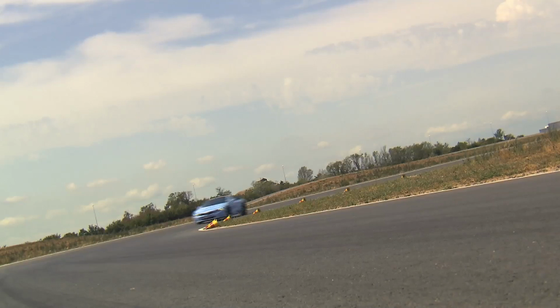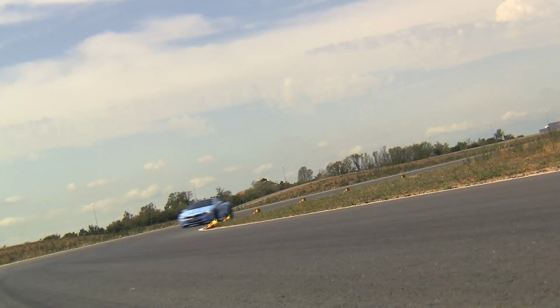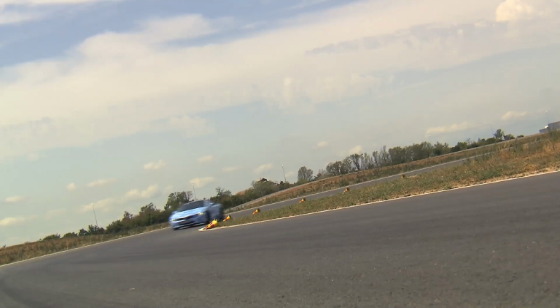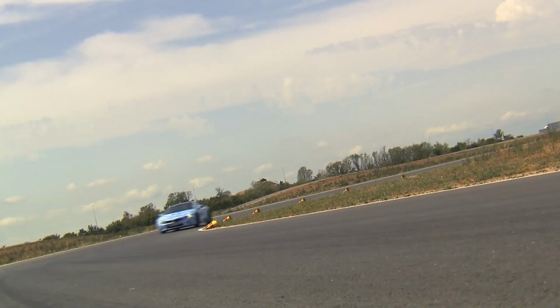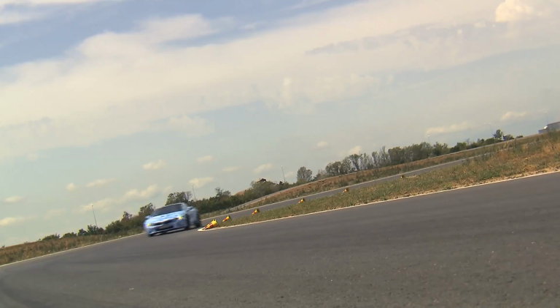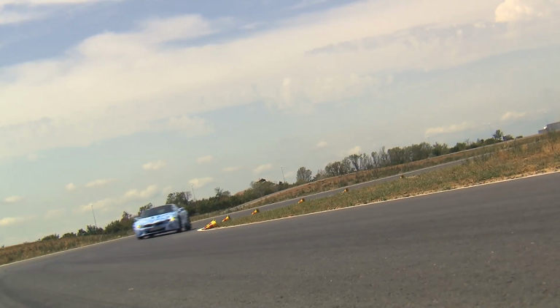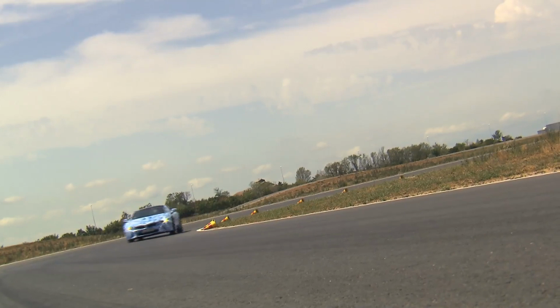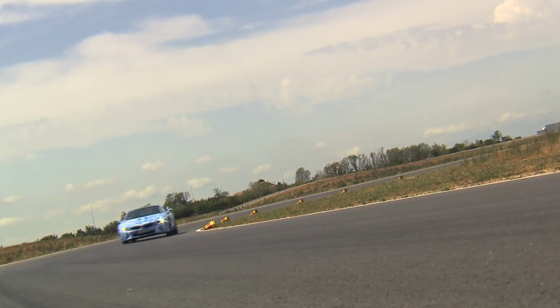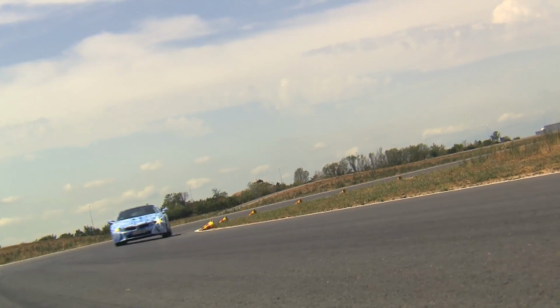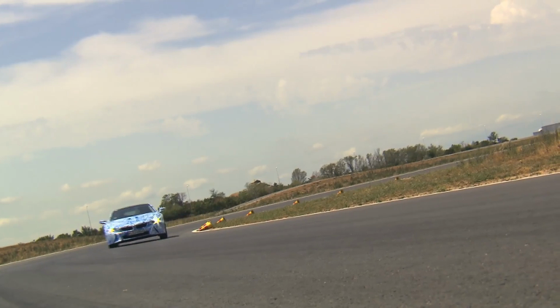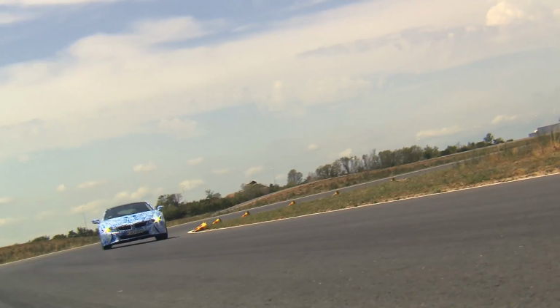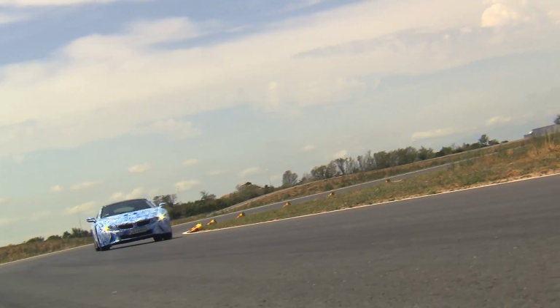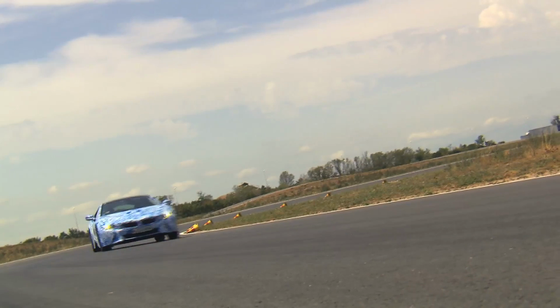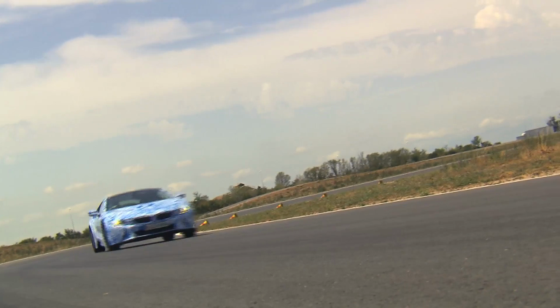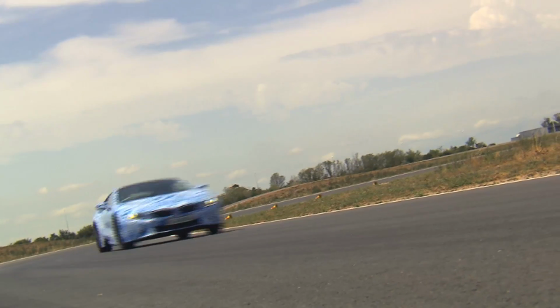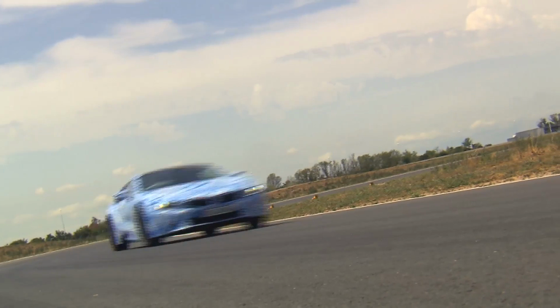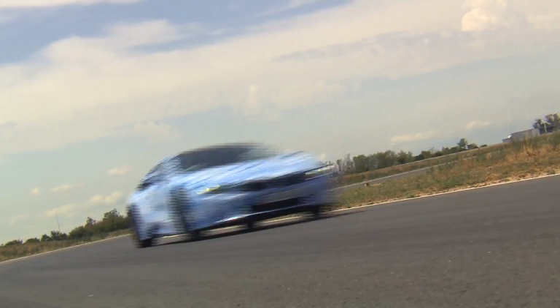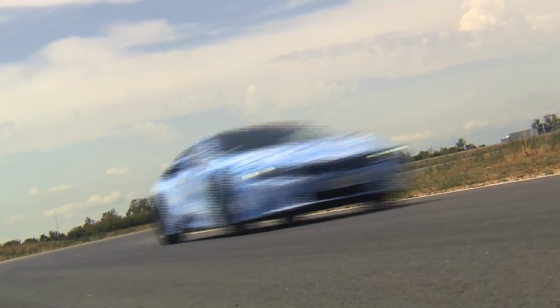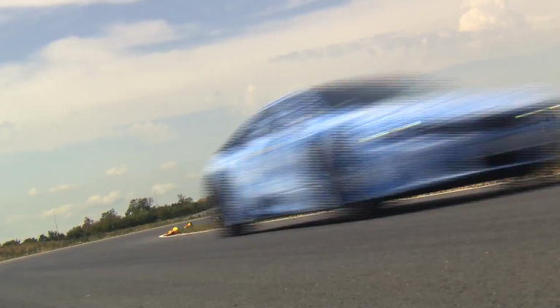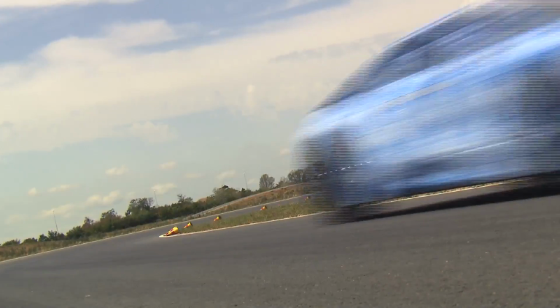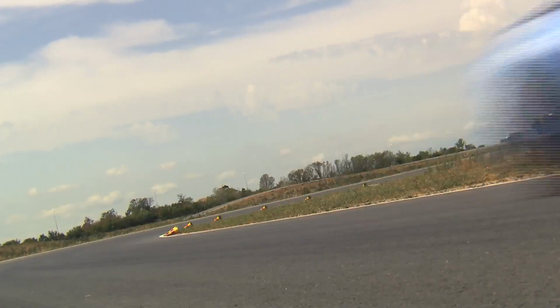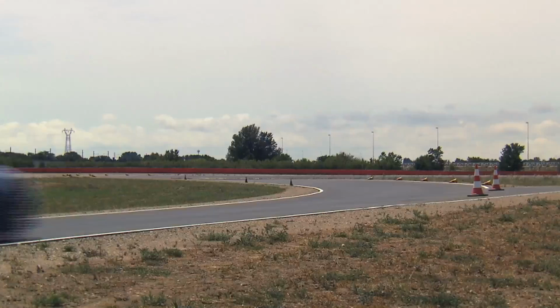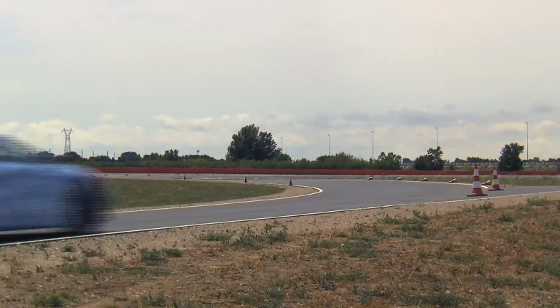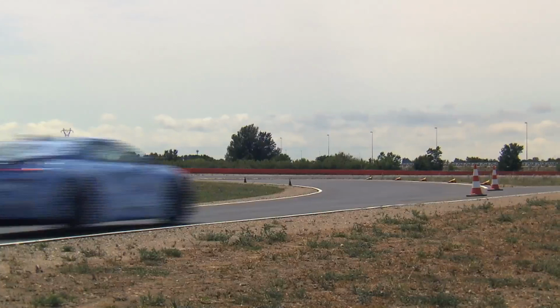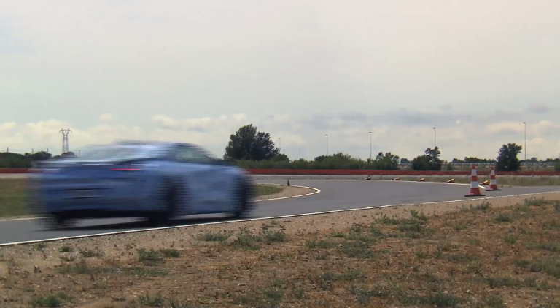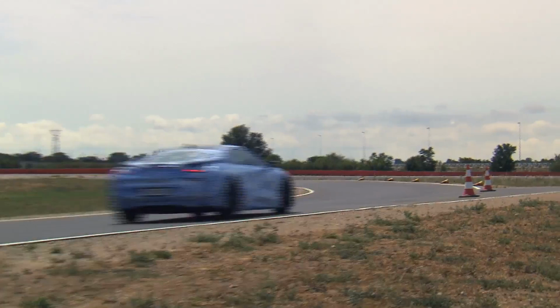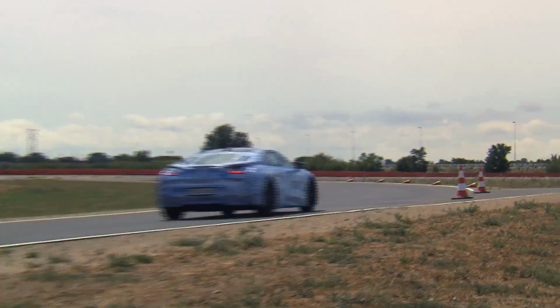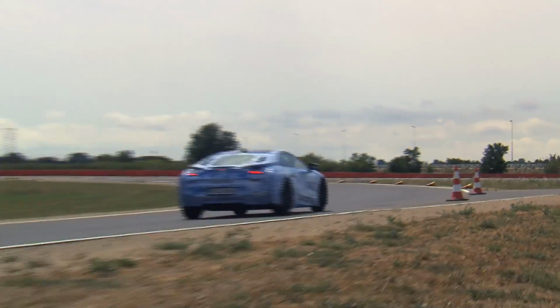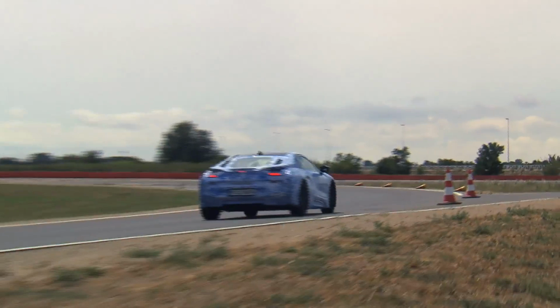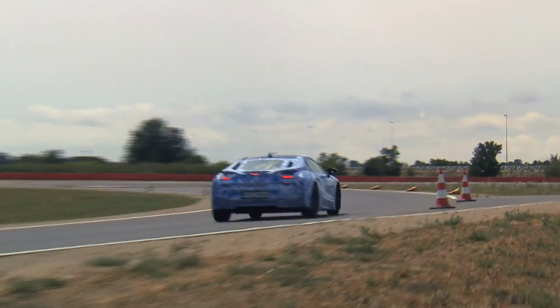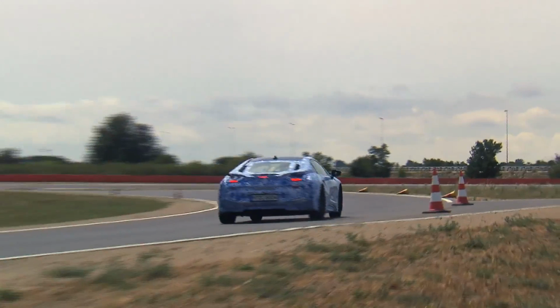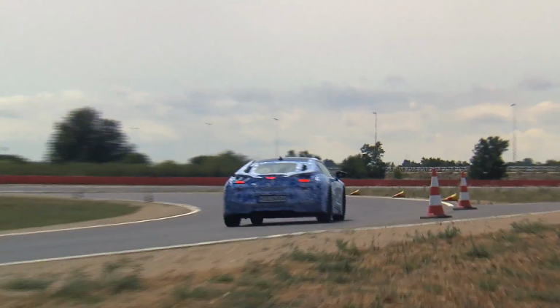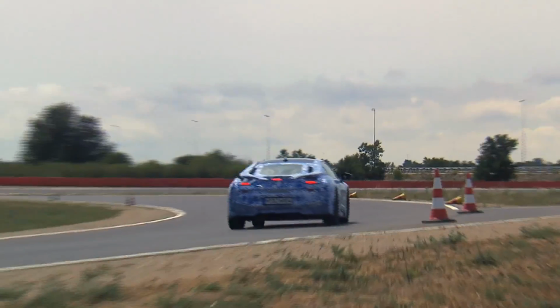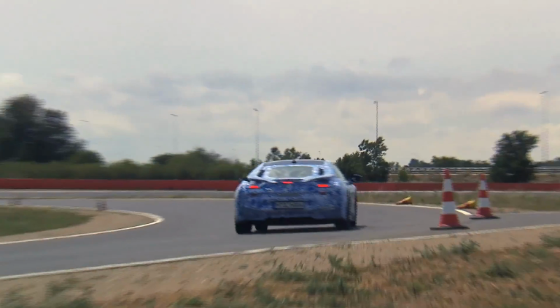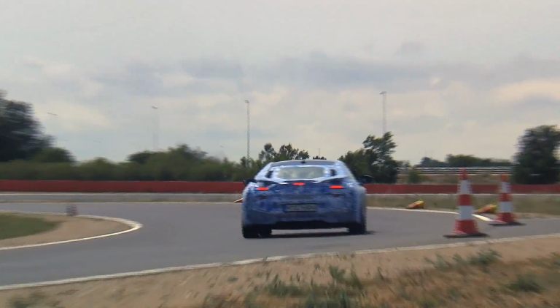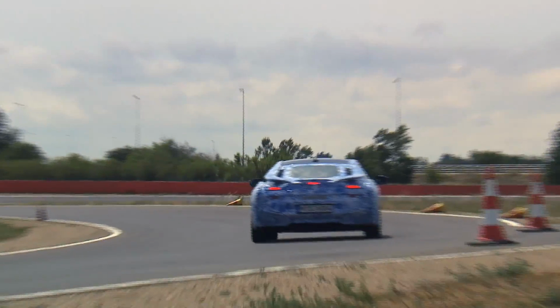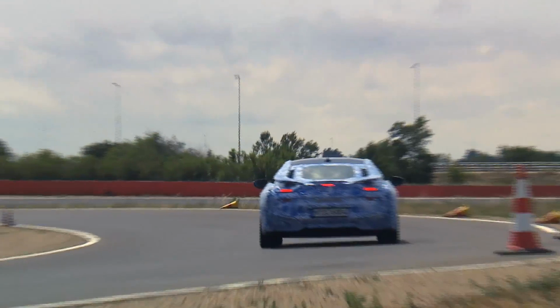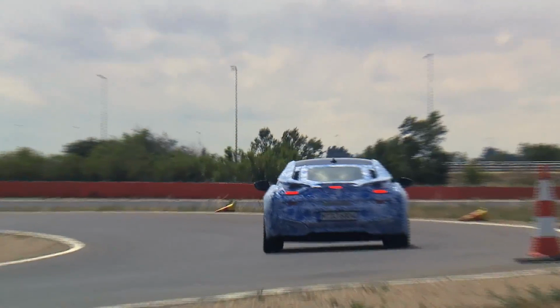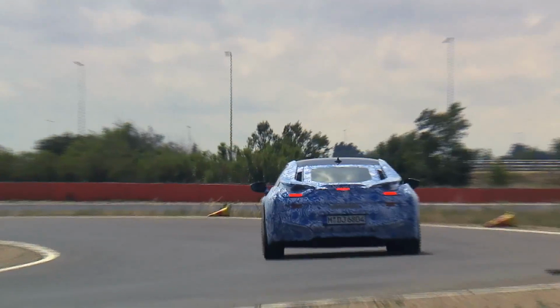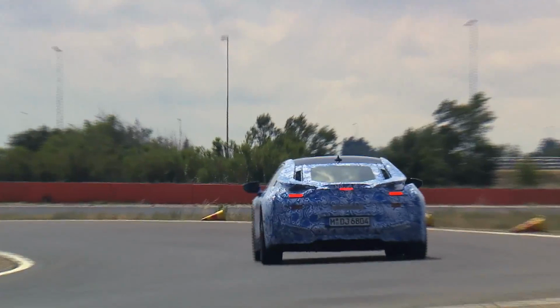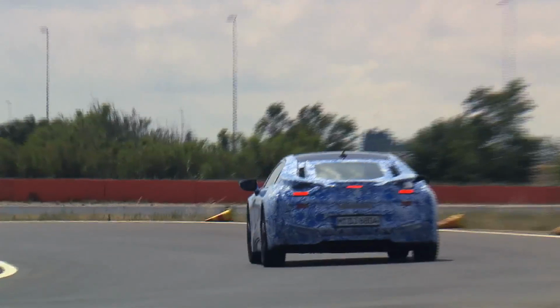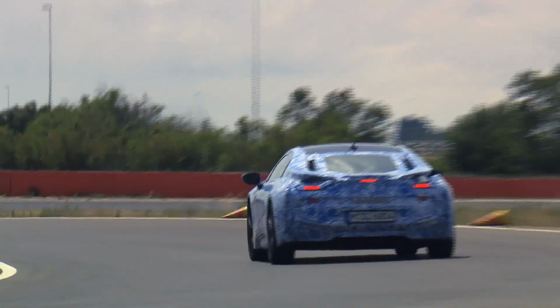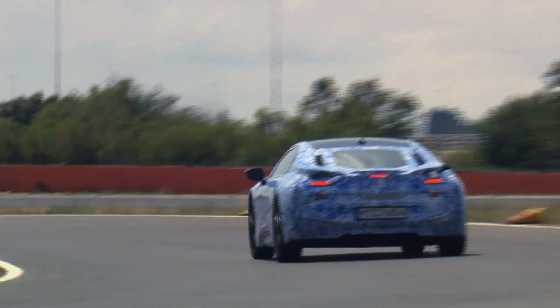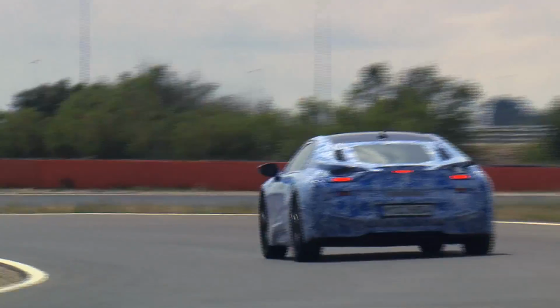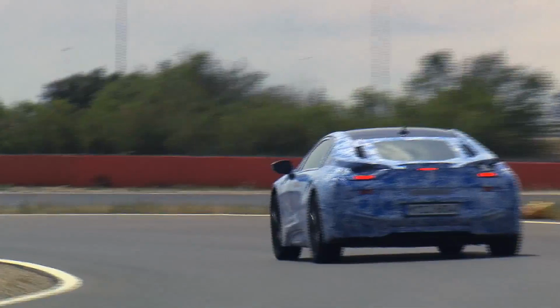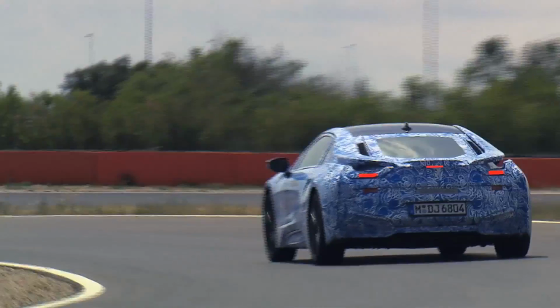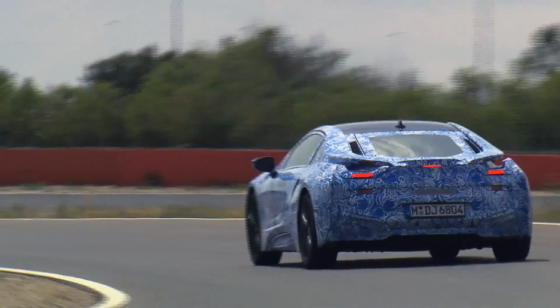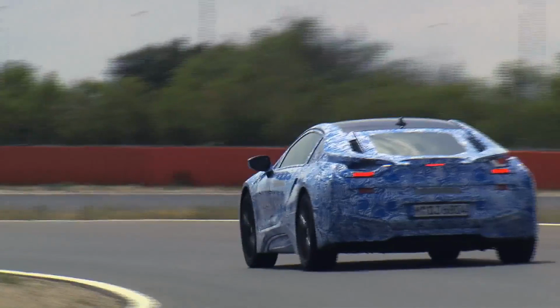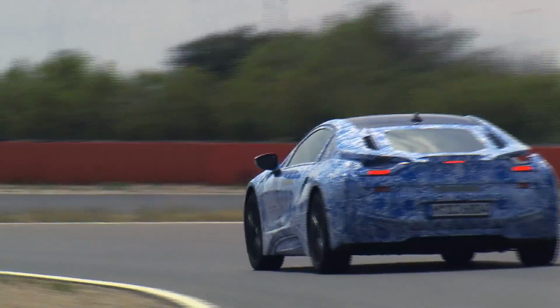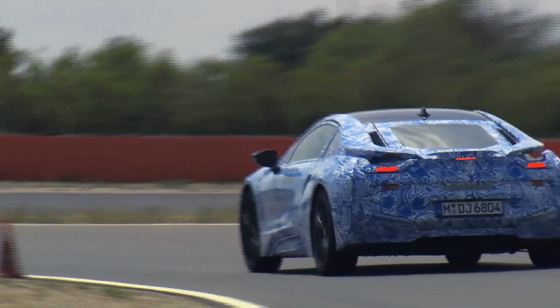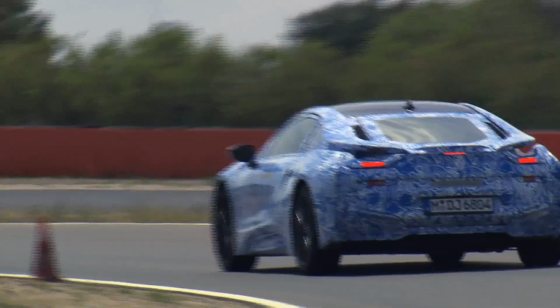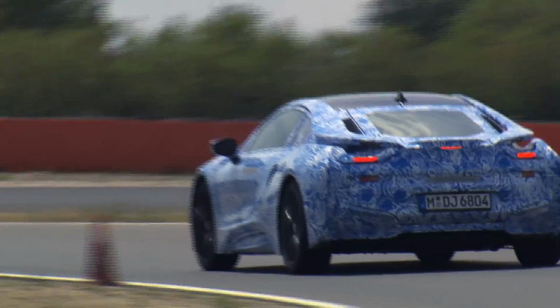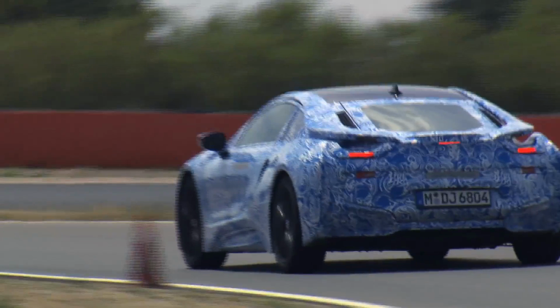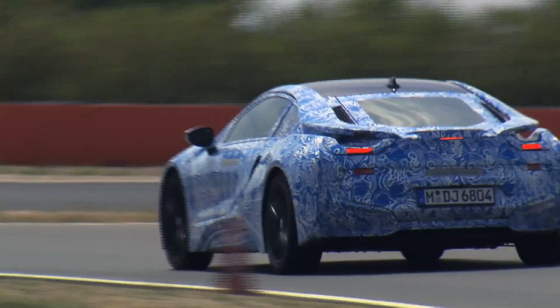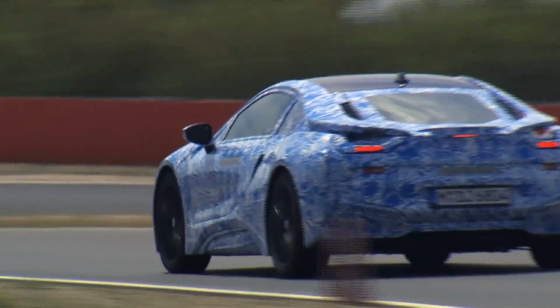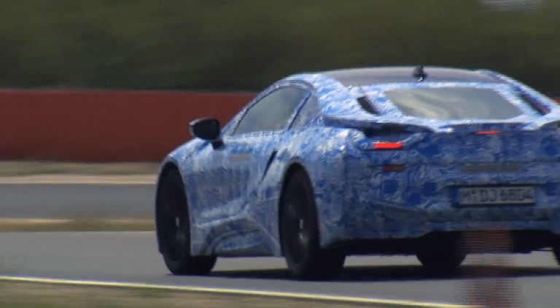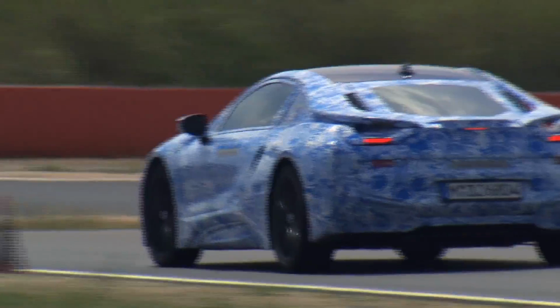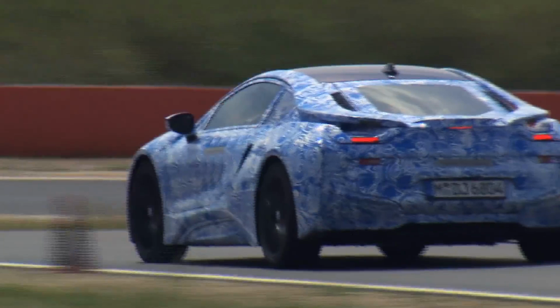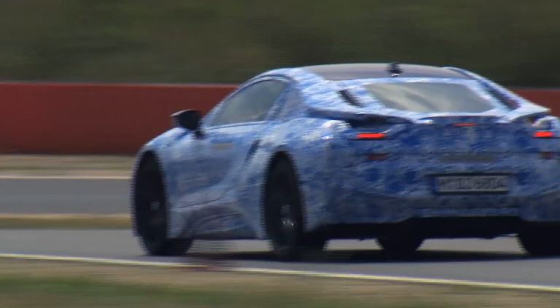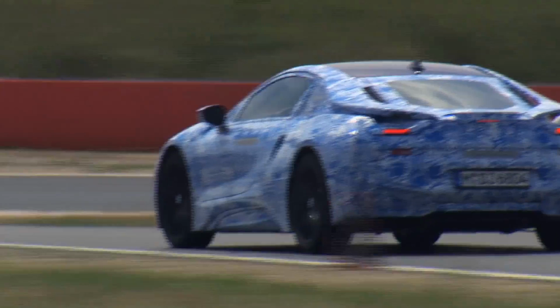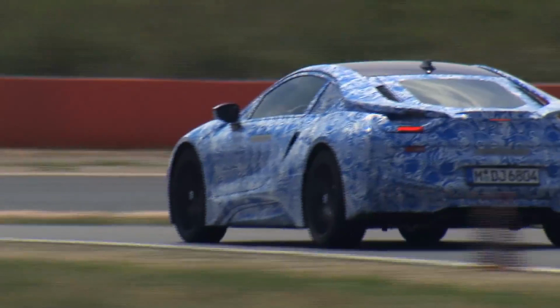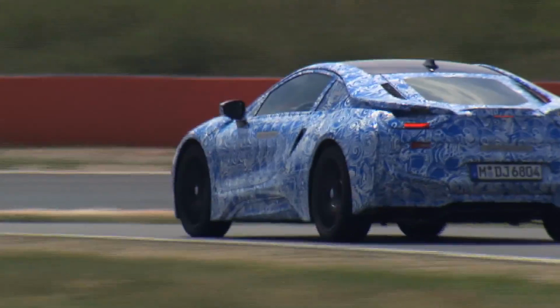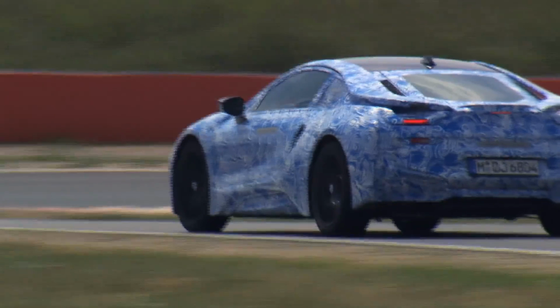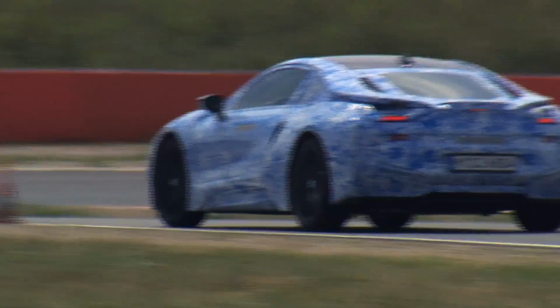Although not yet on the market, the i8 has already set a new record. With its CW value of just 0.26, it's the new benchmark — top of the class.